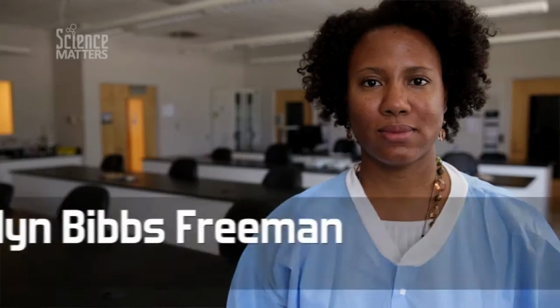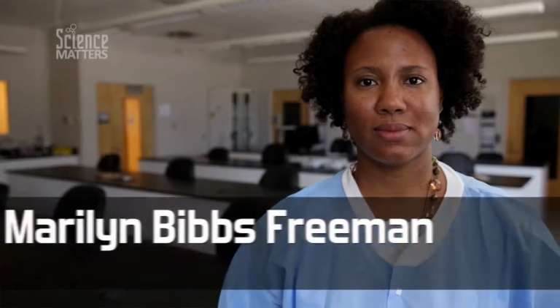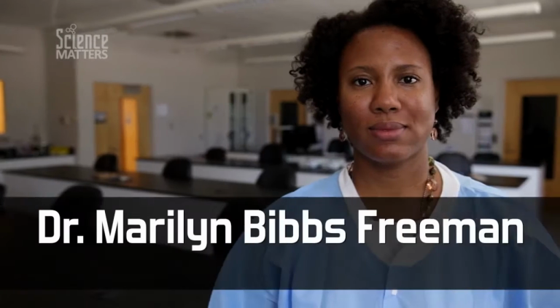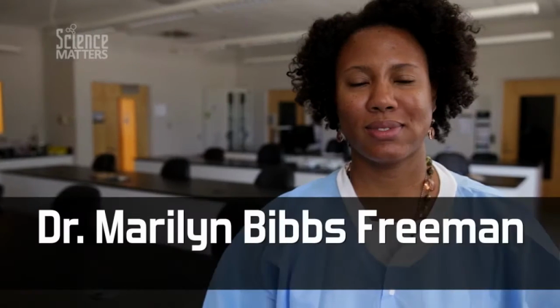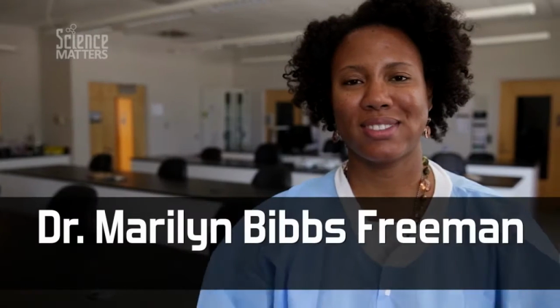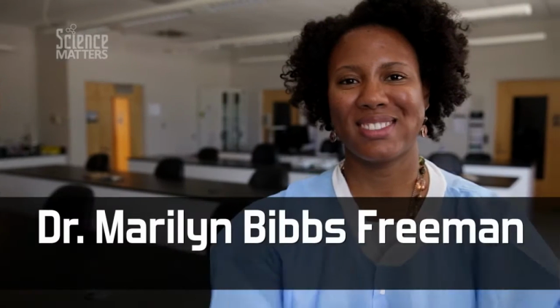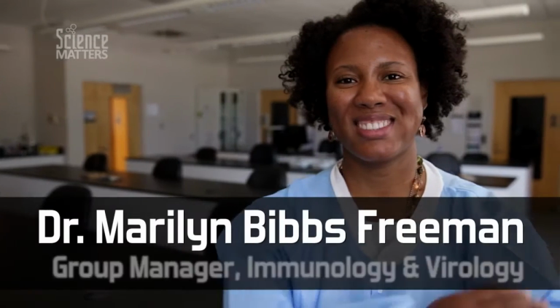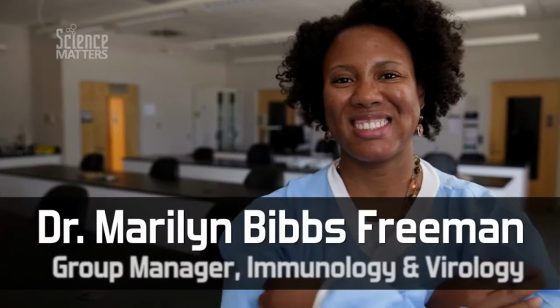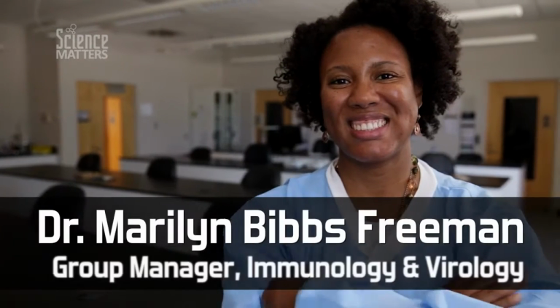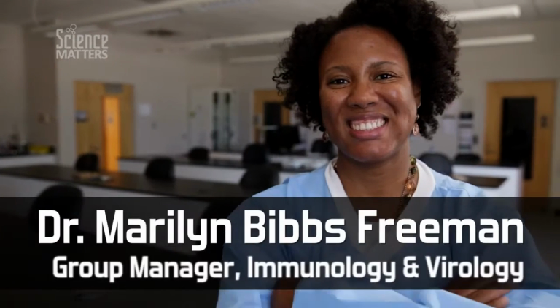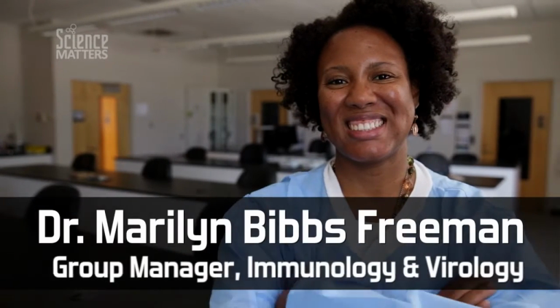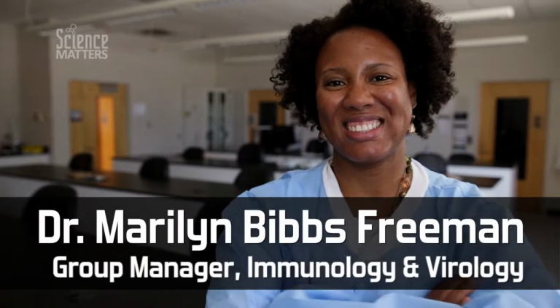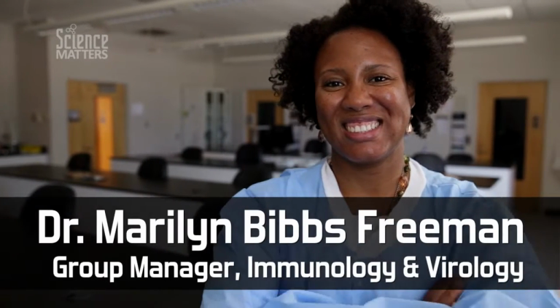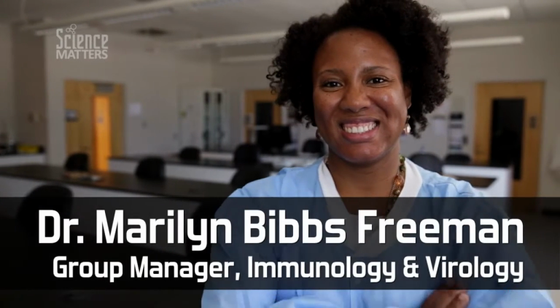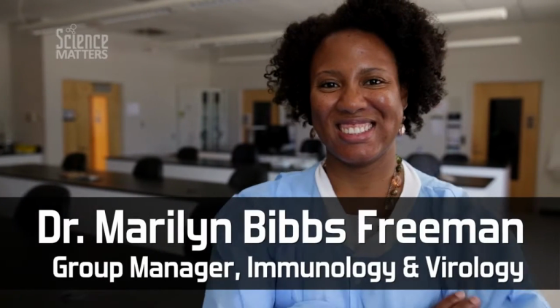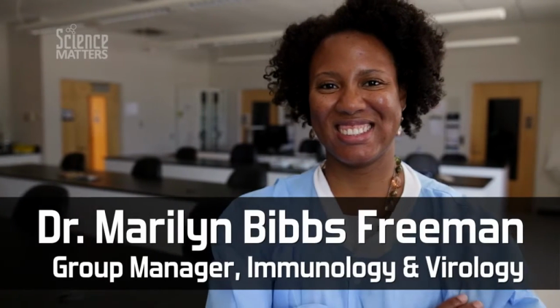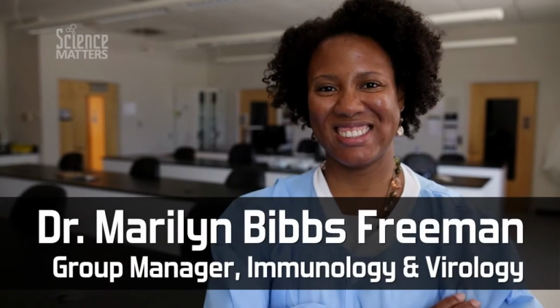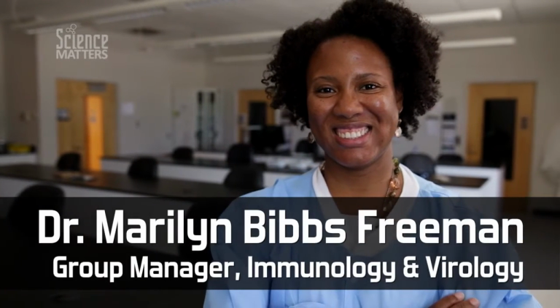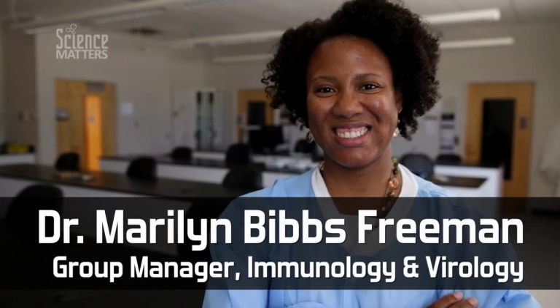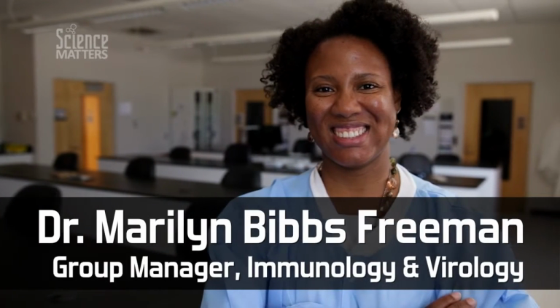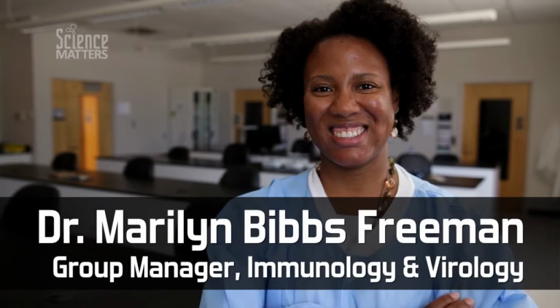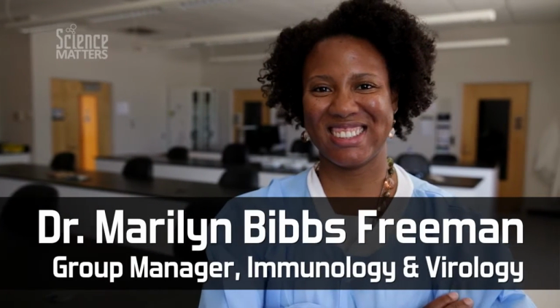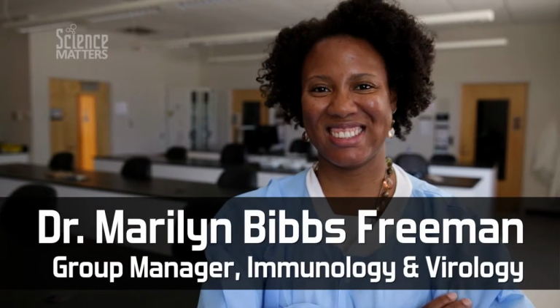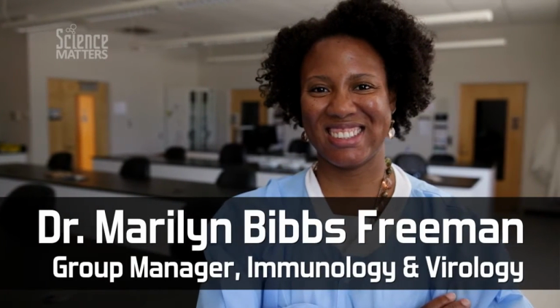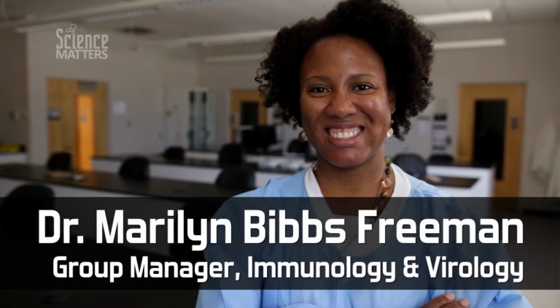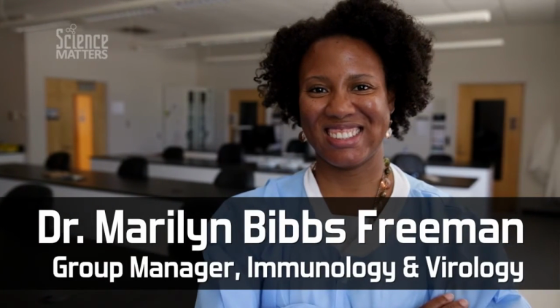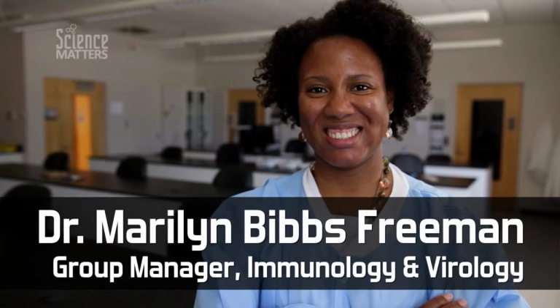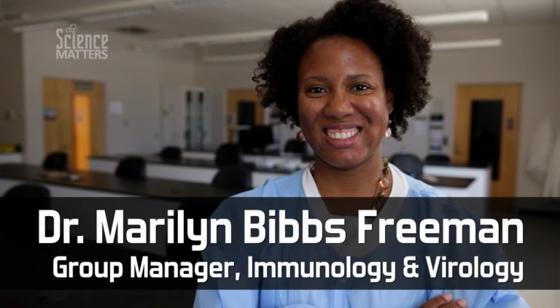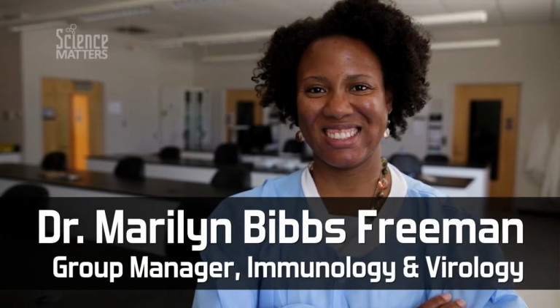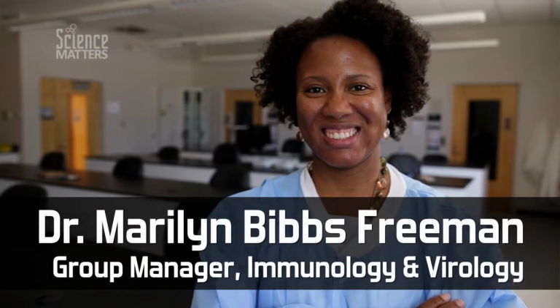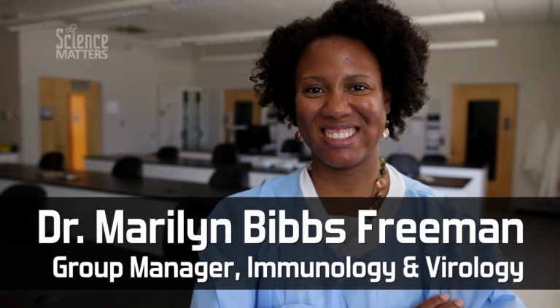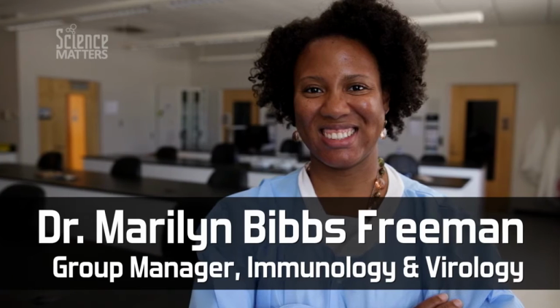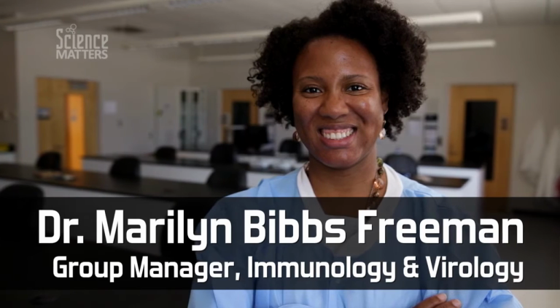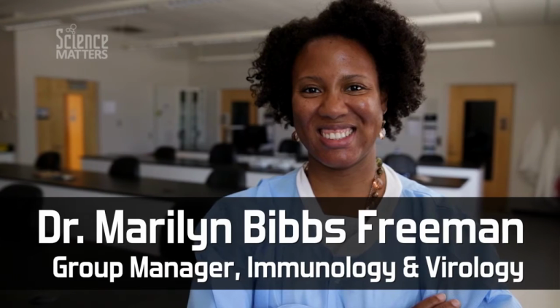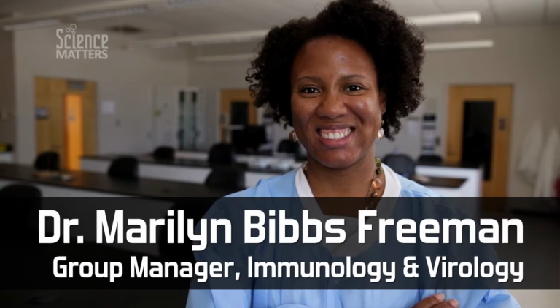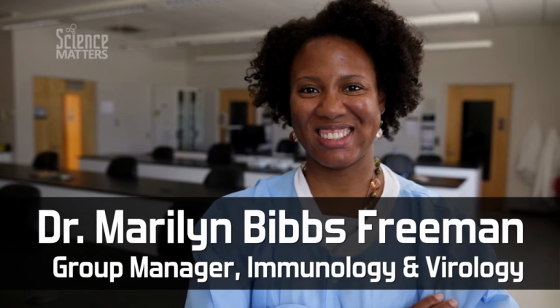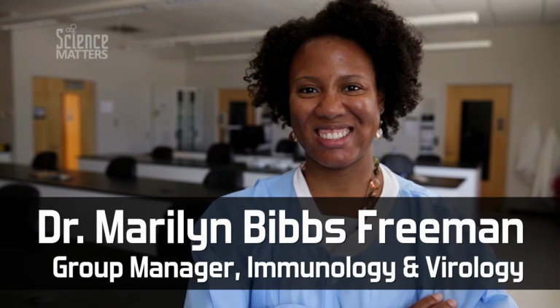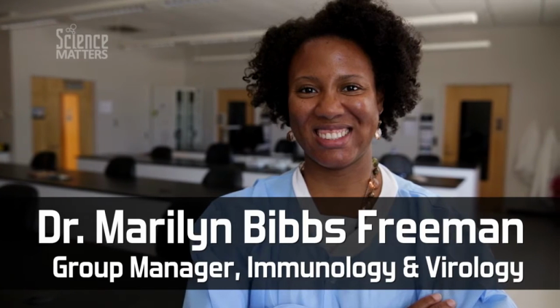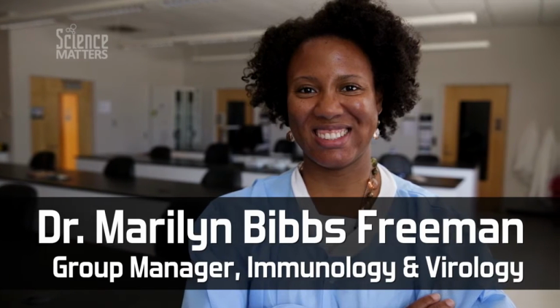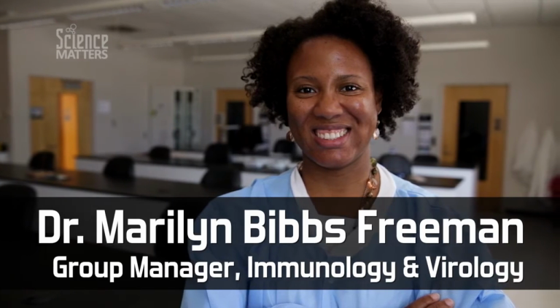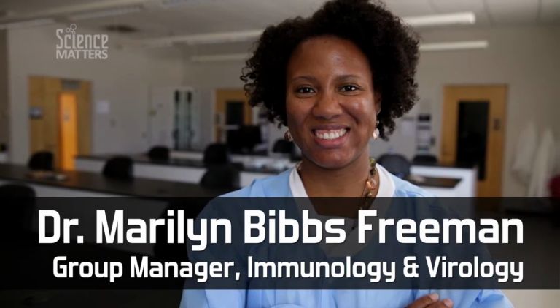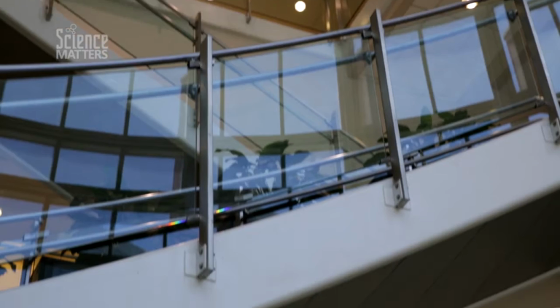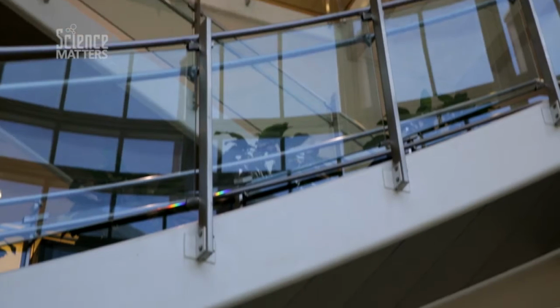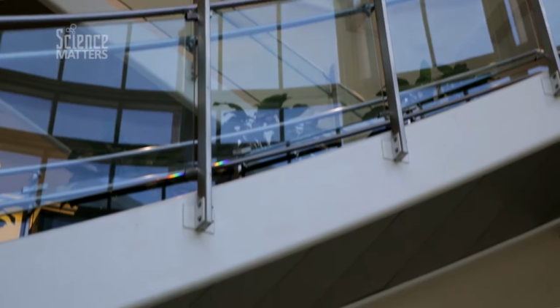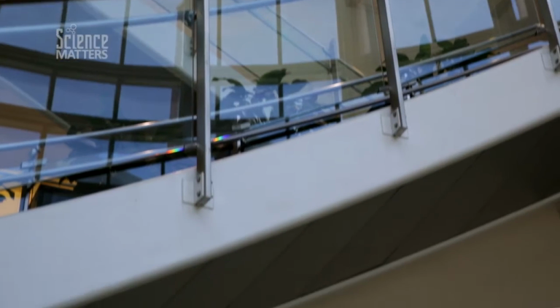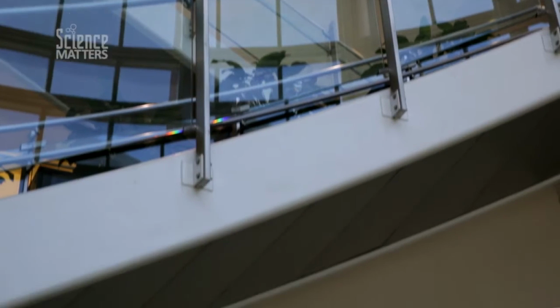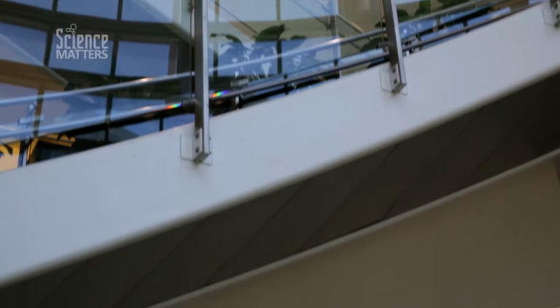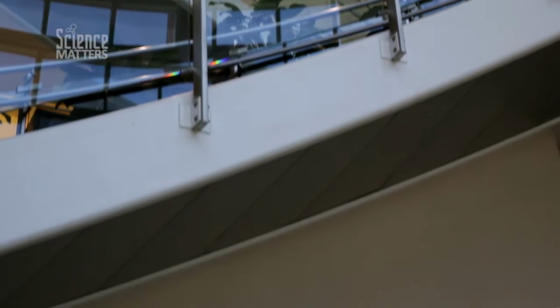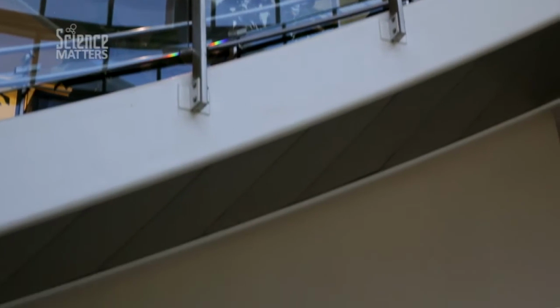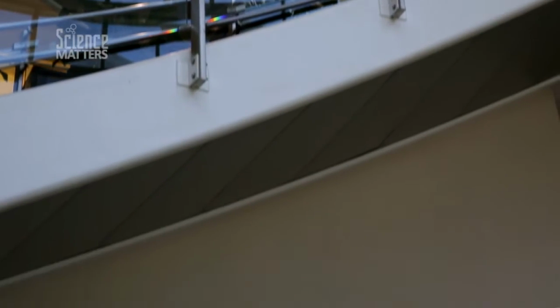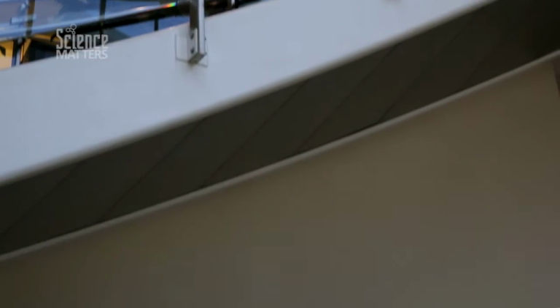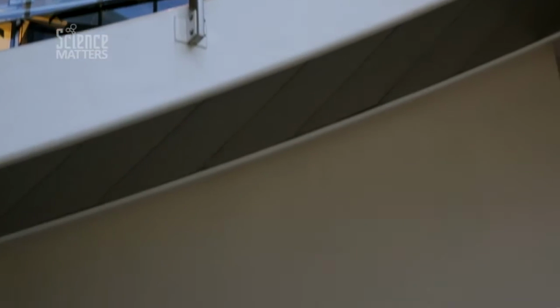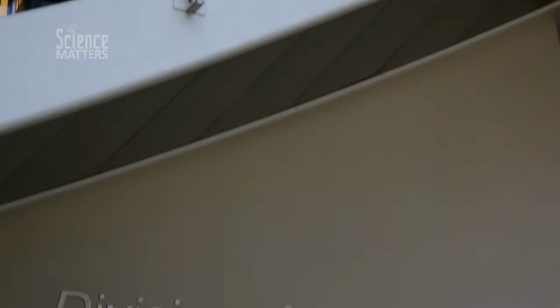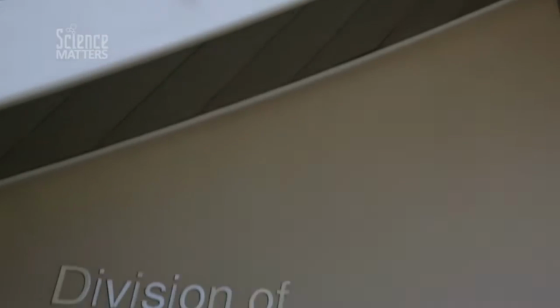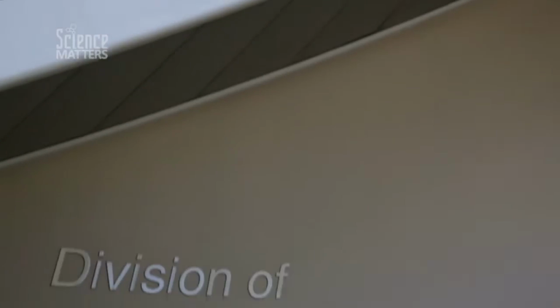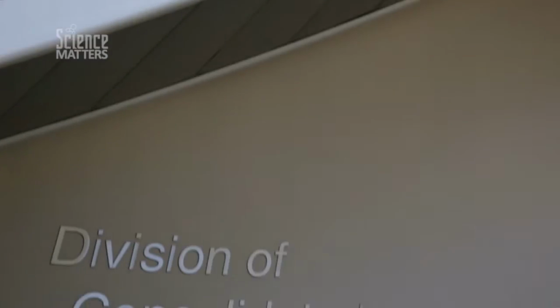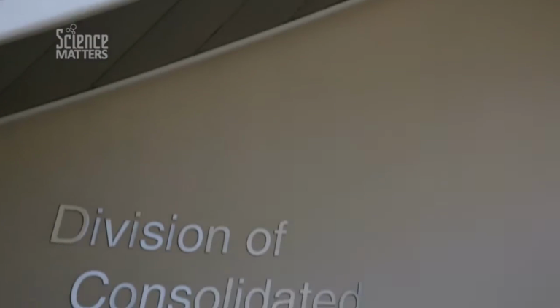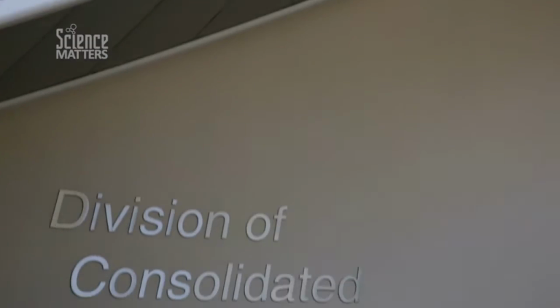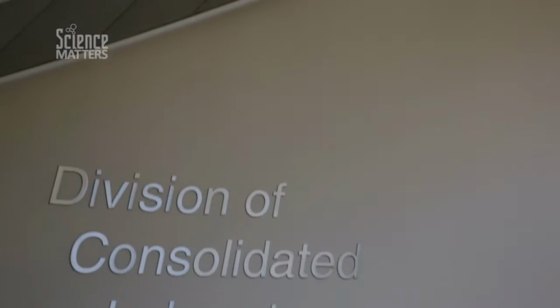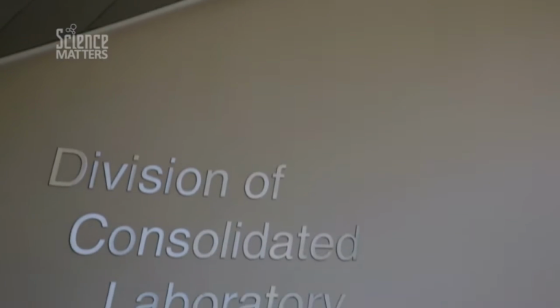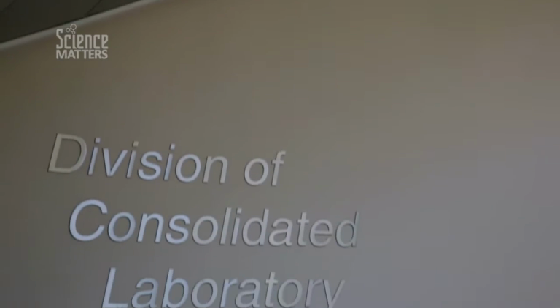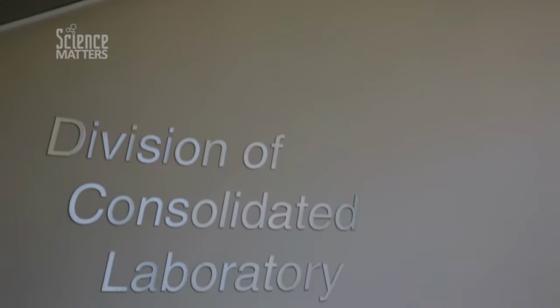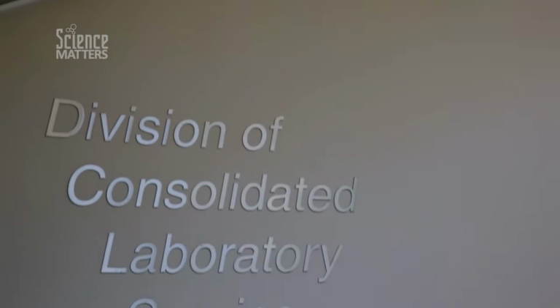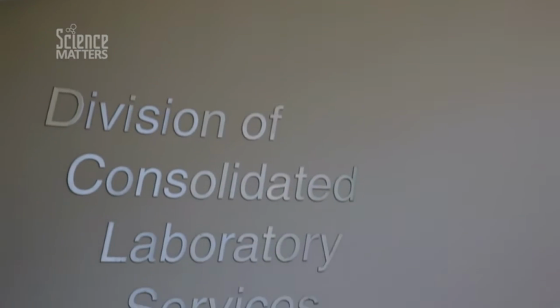I'm Dr. Marilyn Viz Freeman. I'm the Group Manager for Immunology and Virology at the Division of Consolidated Laboratory Services.